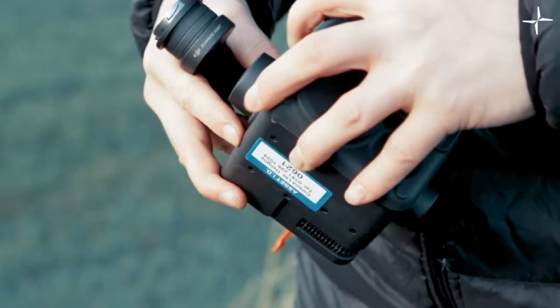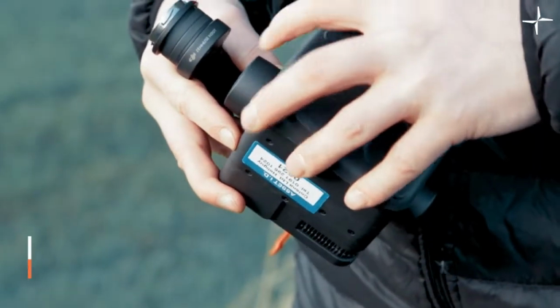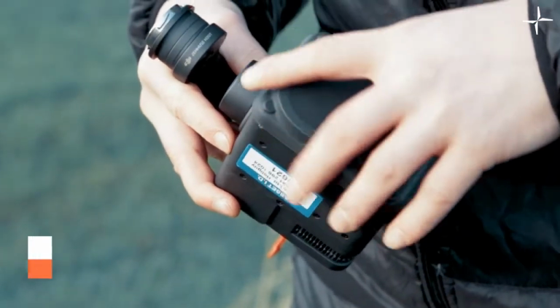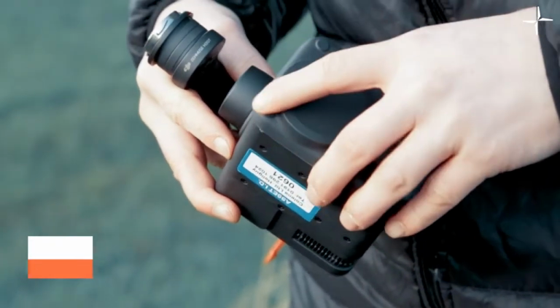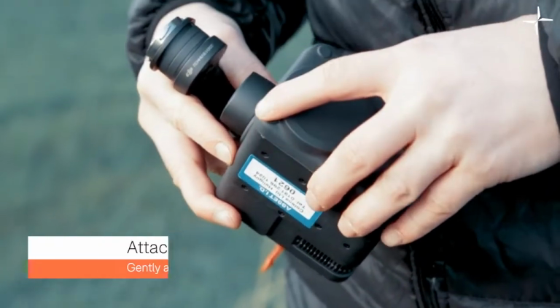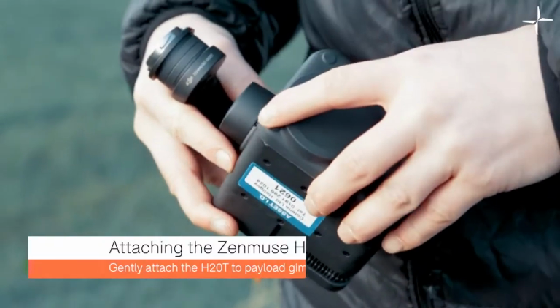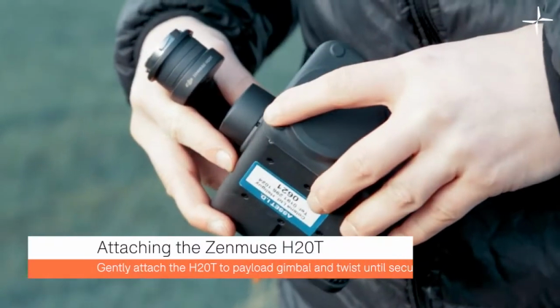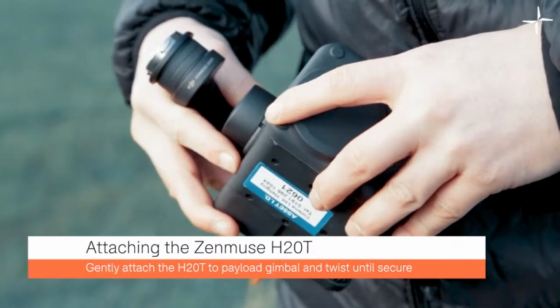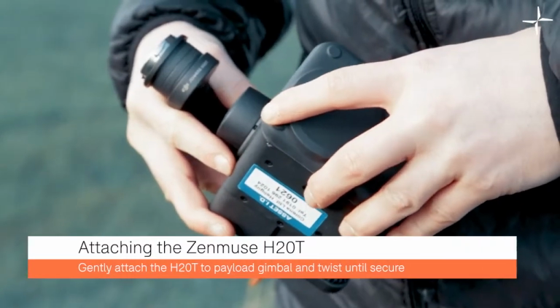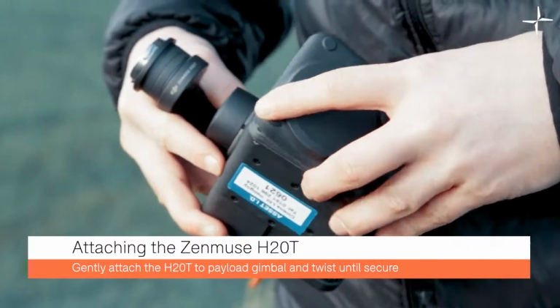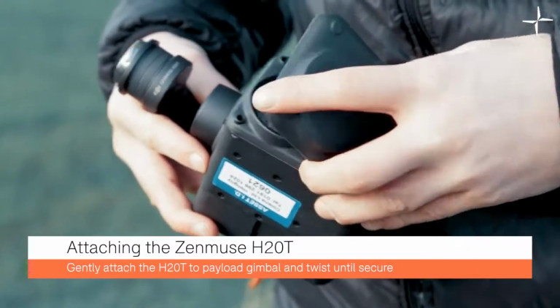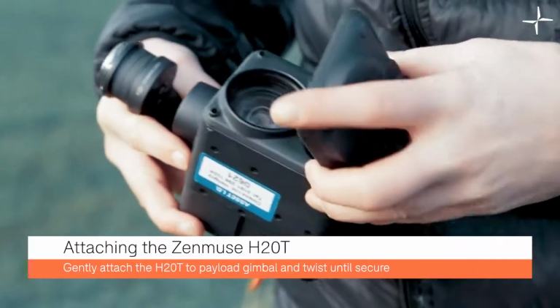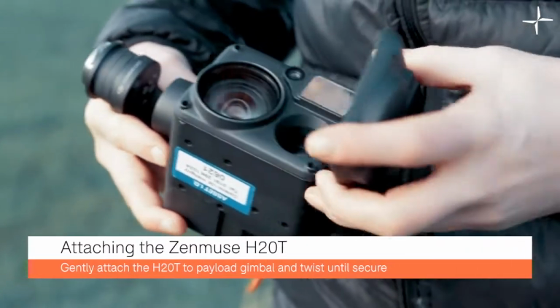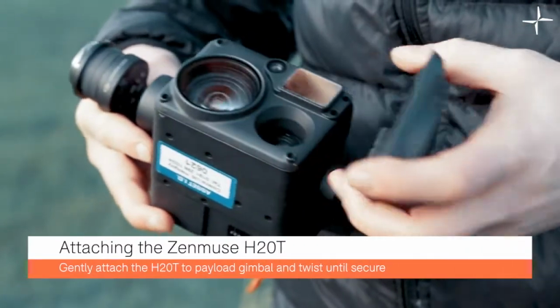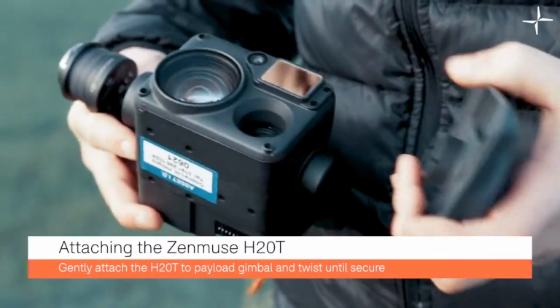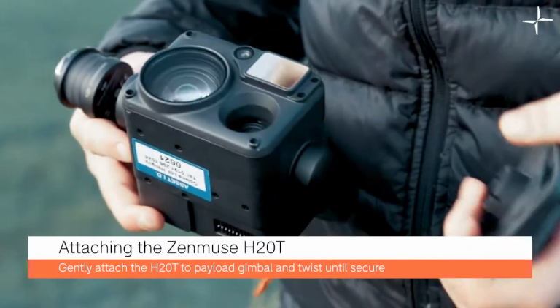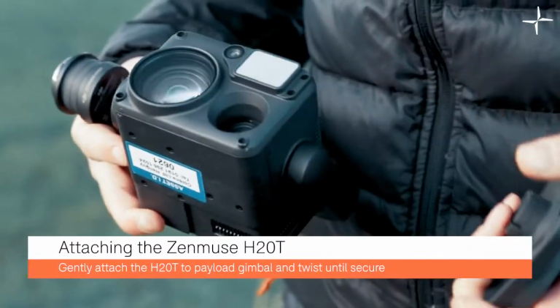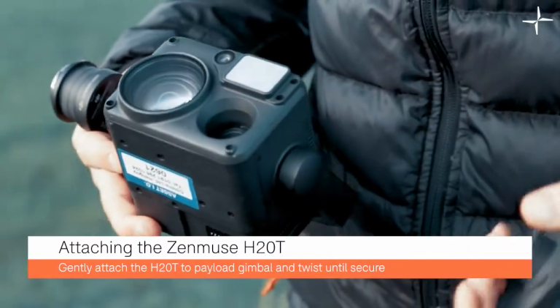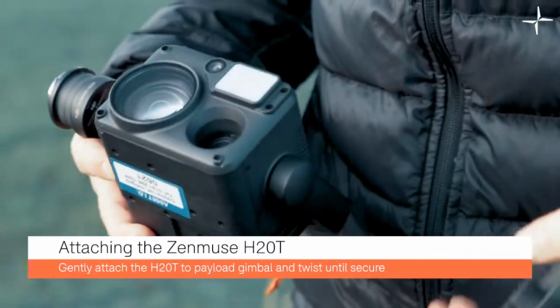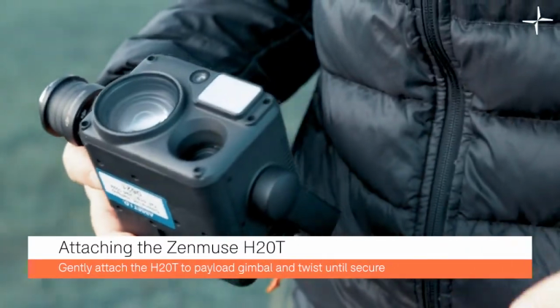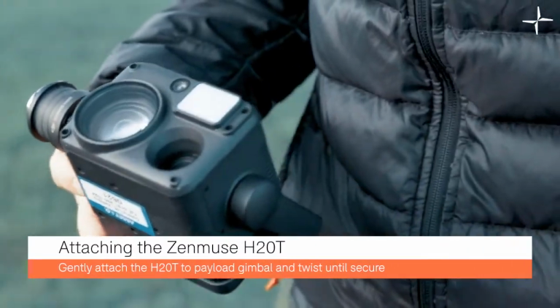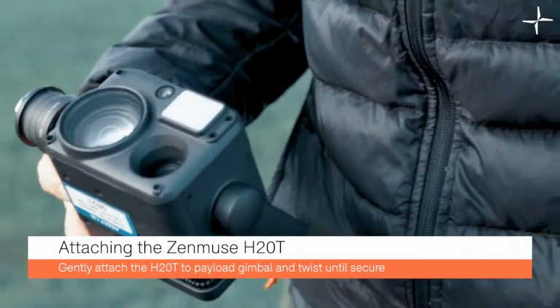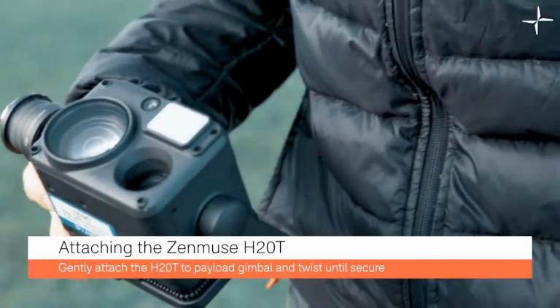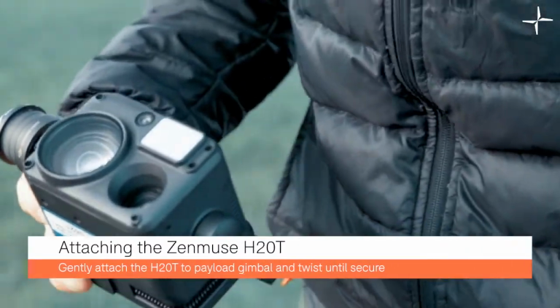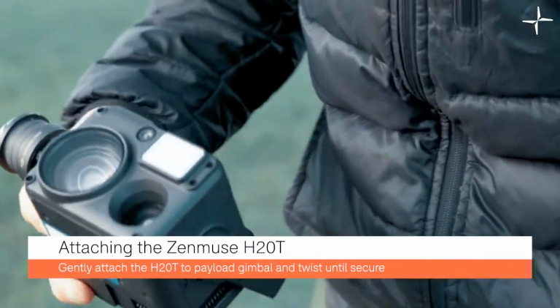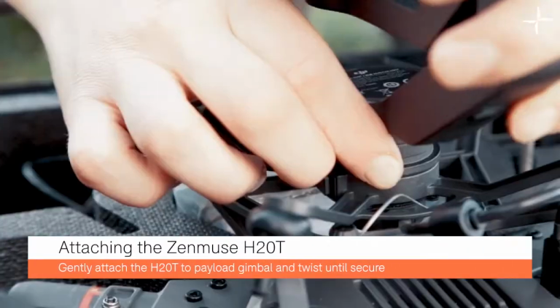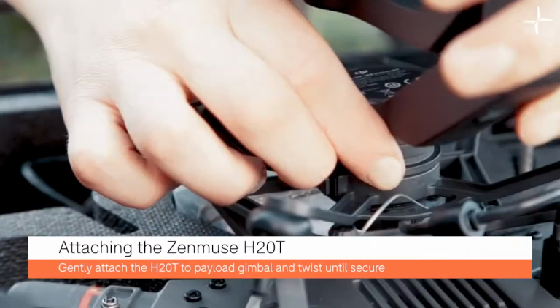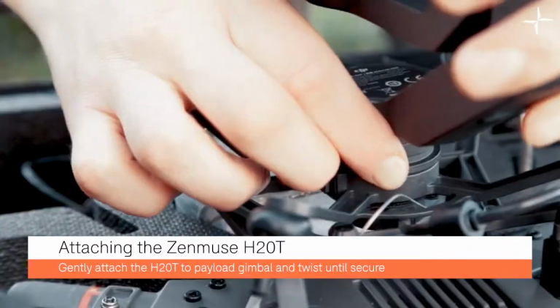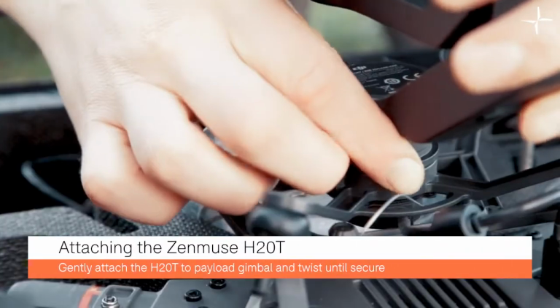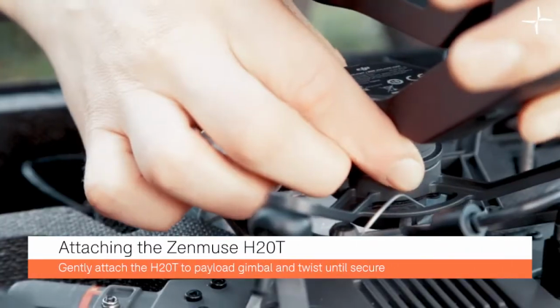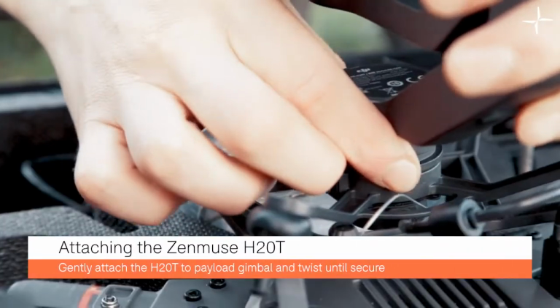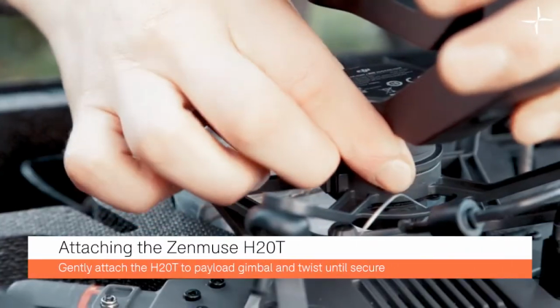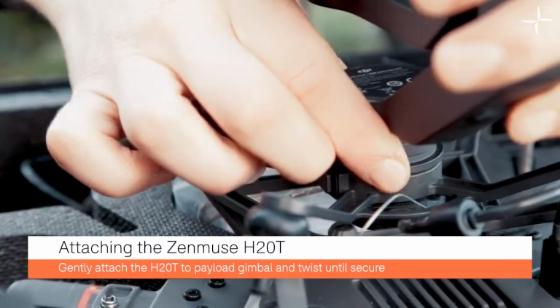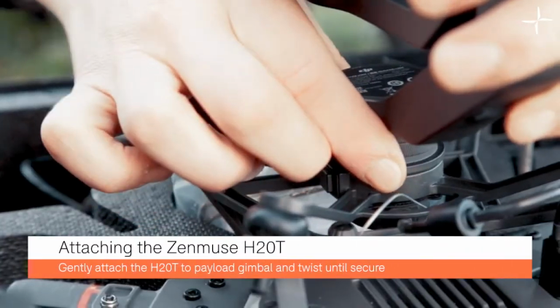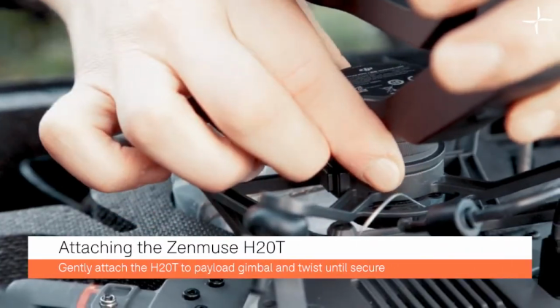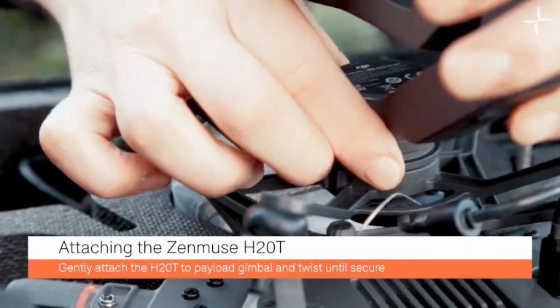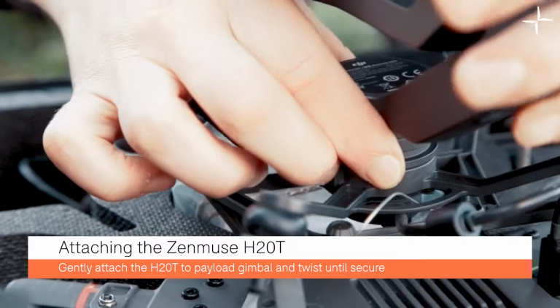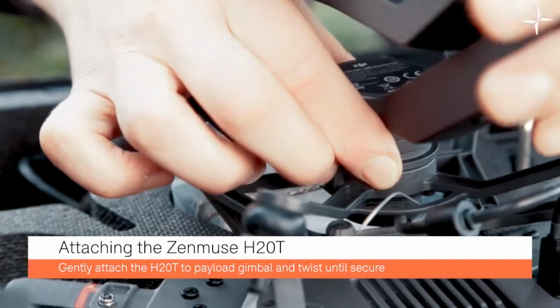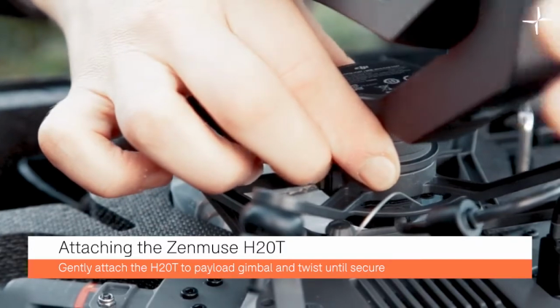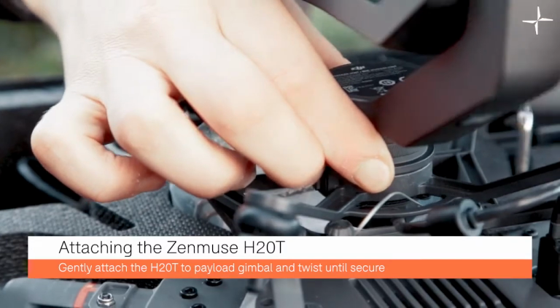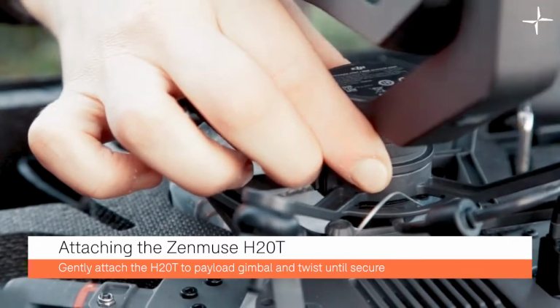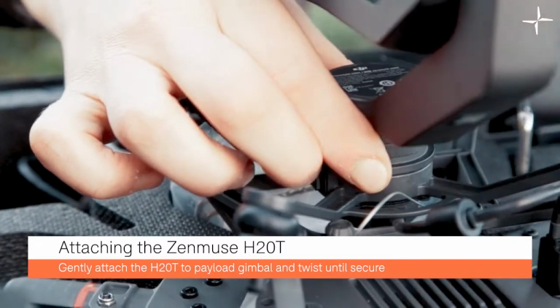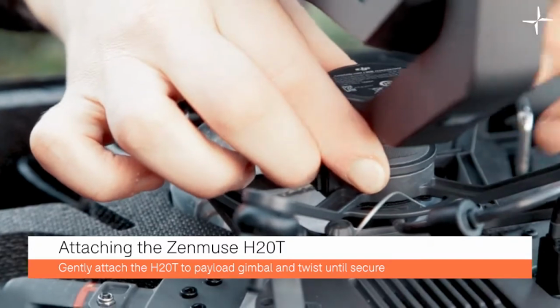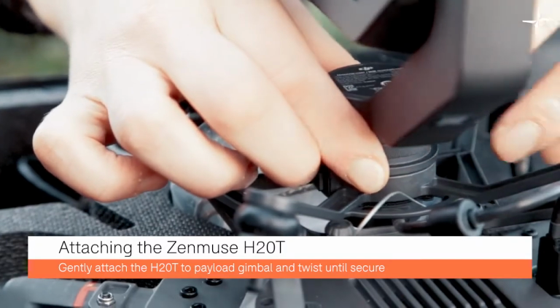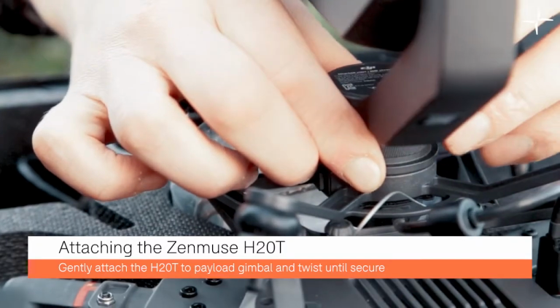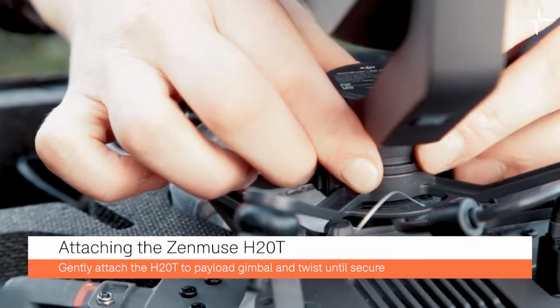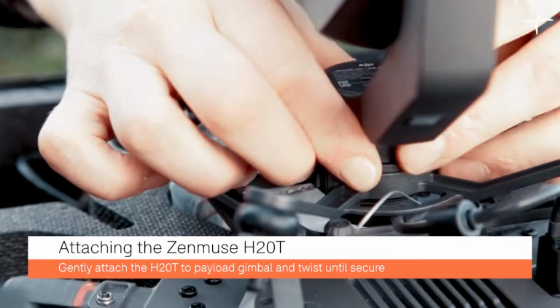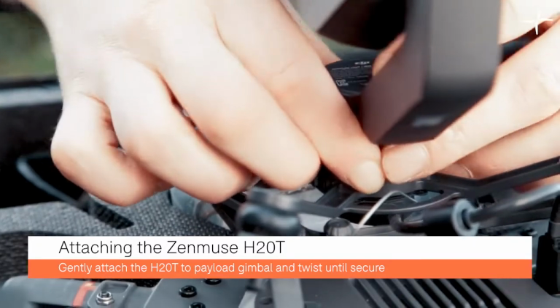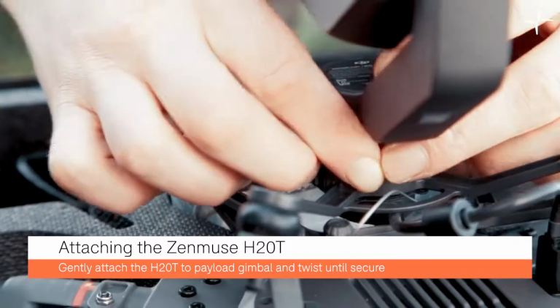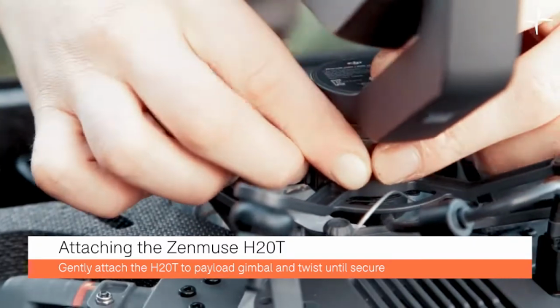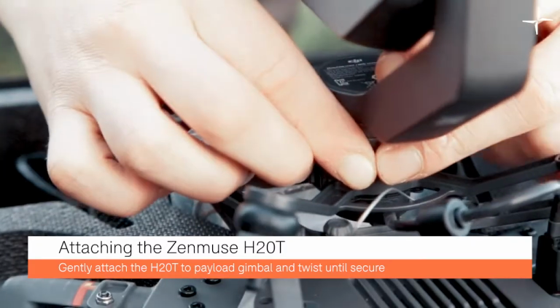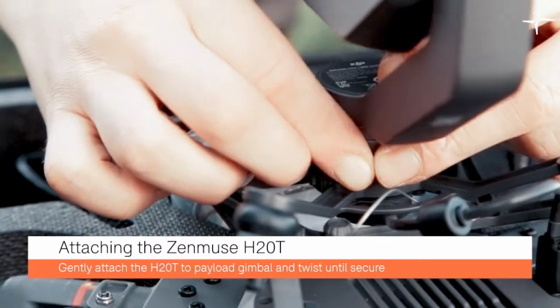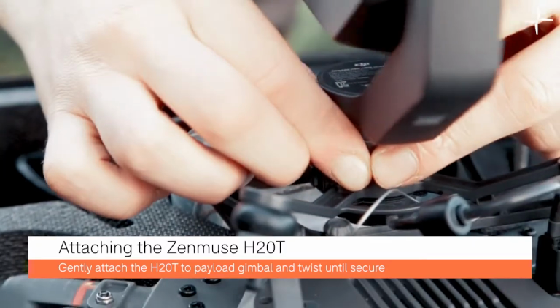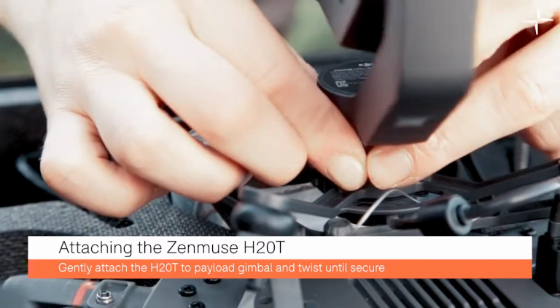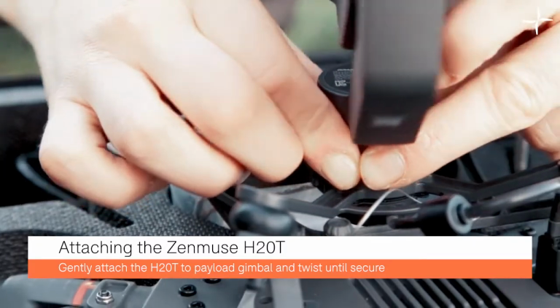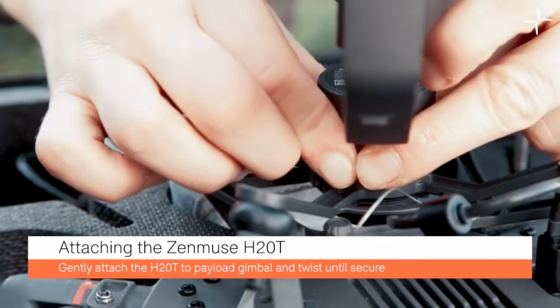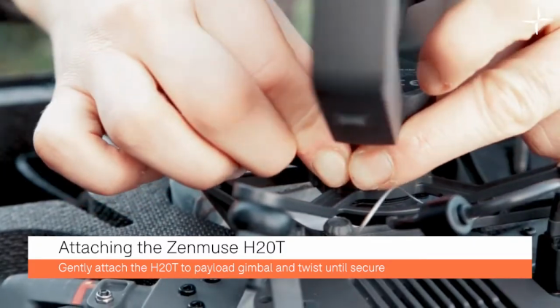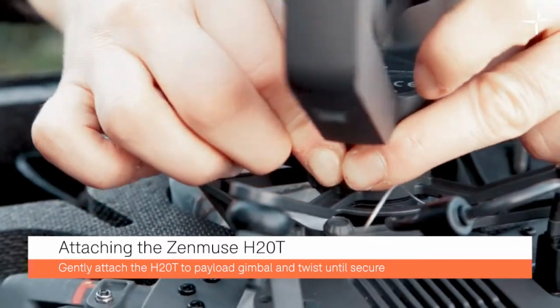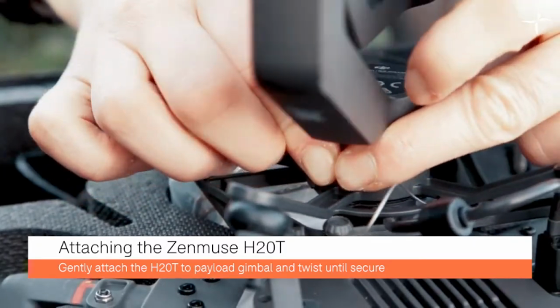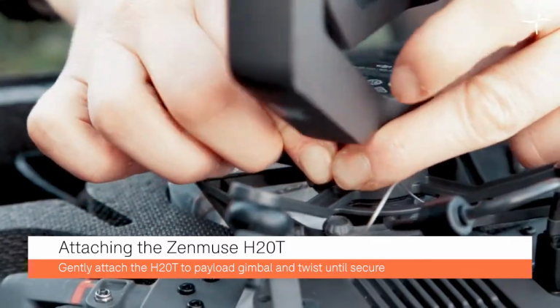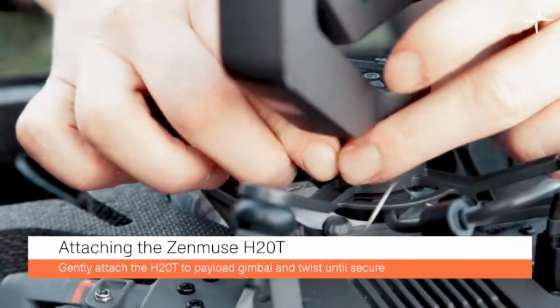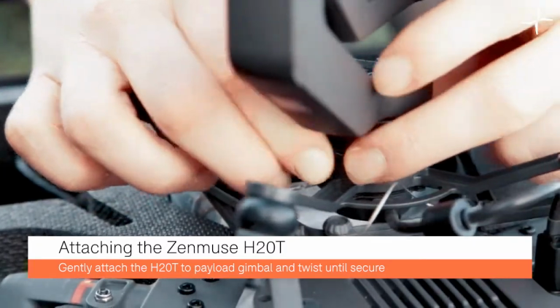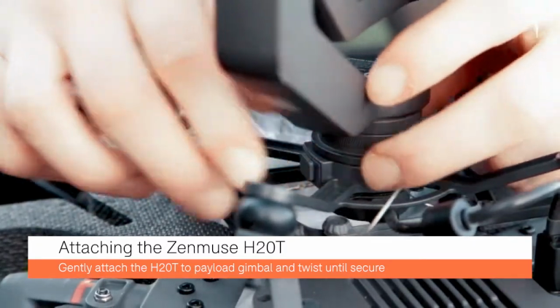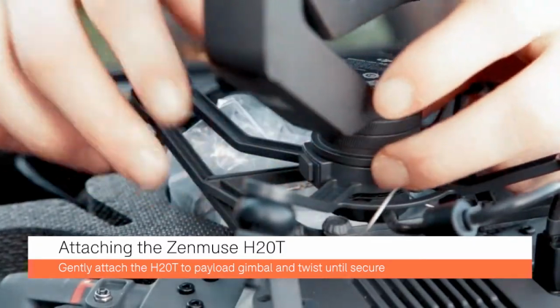Firstly, you'll want to attach your payload. This is your downwards facing payload. In this instance we're using the Zenmuse H20T.